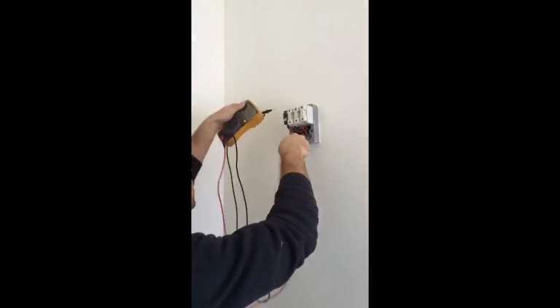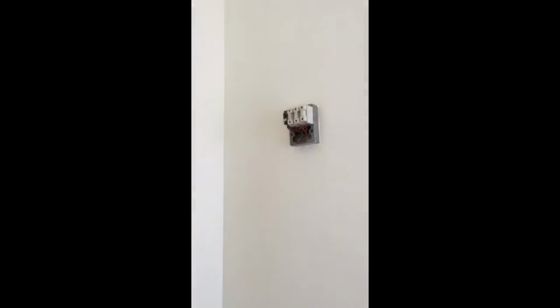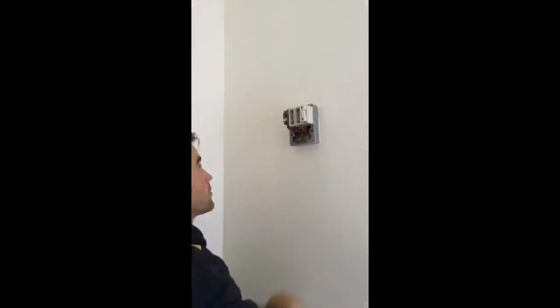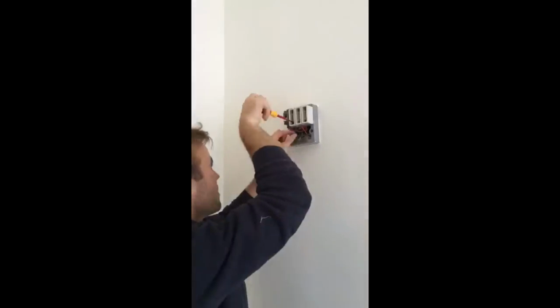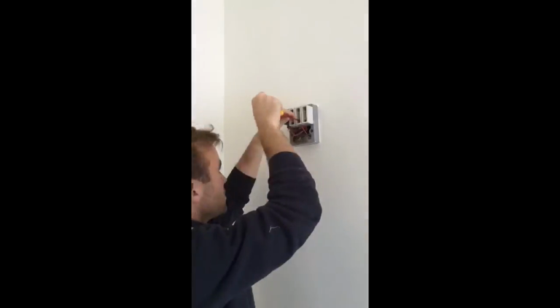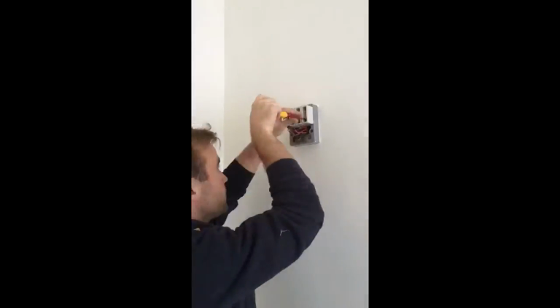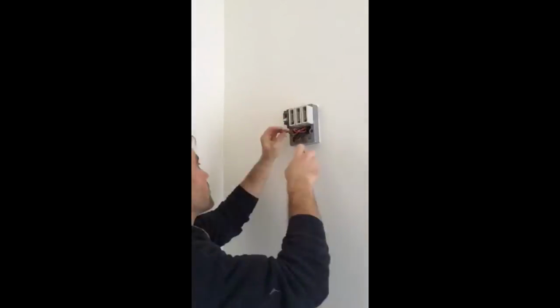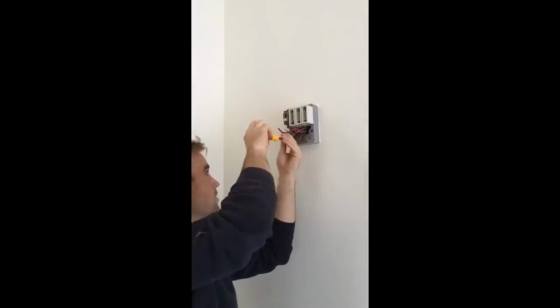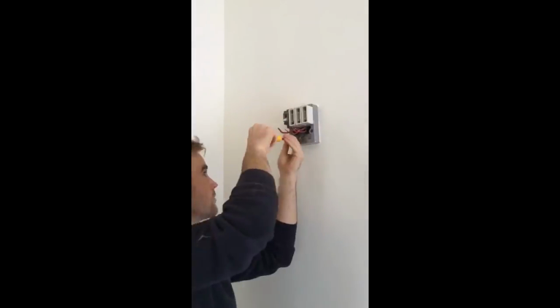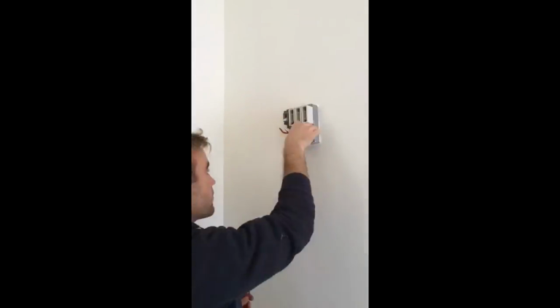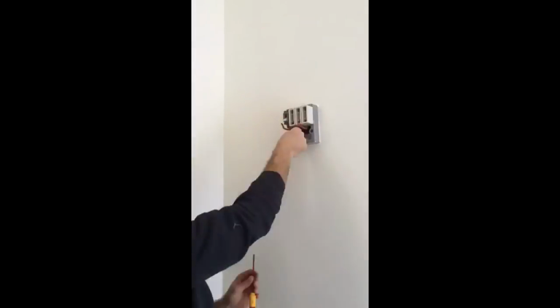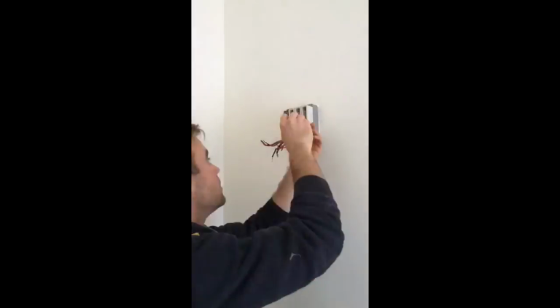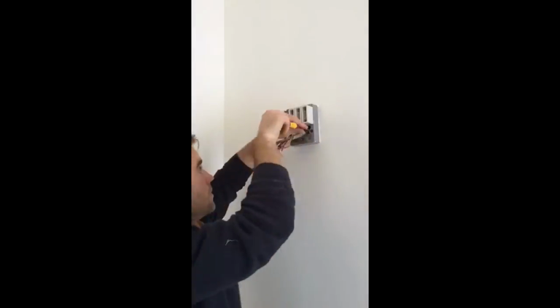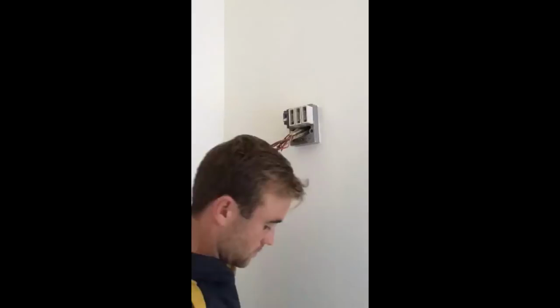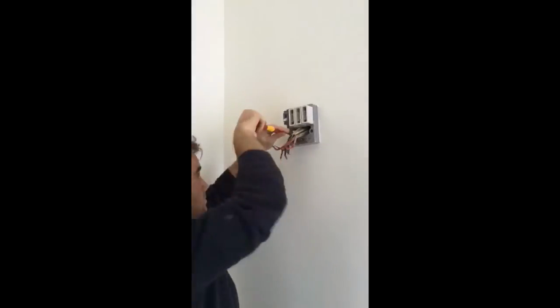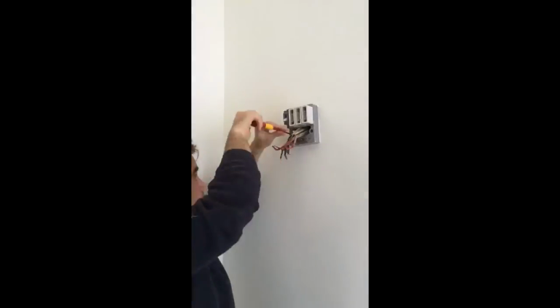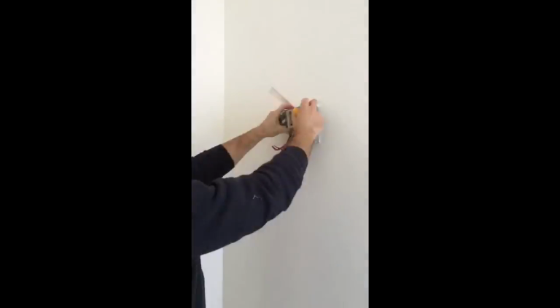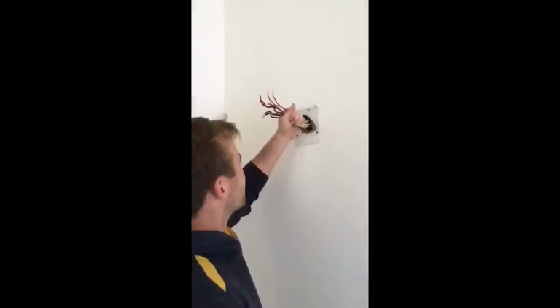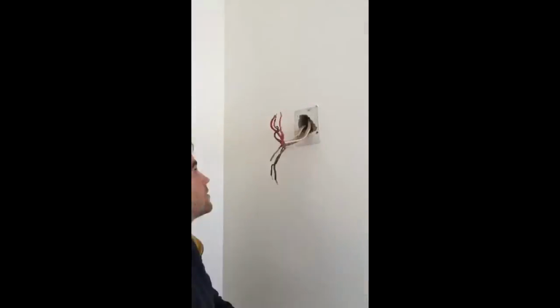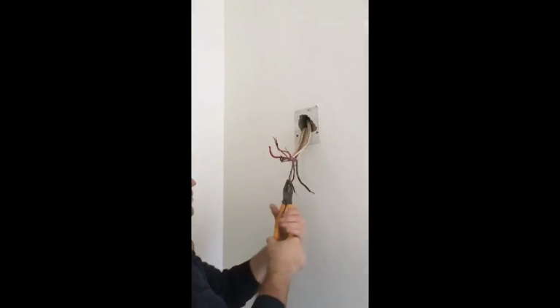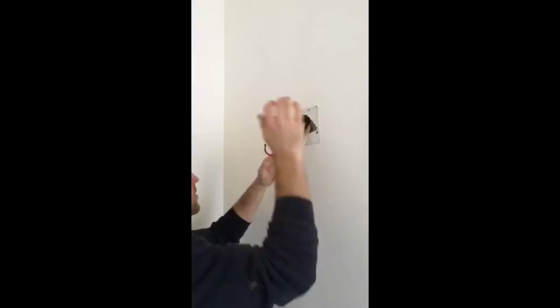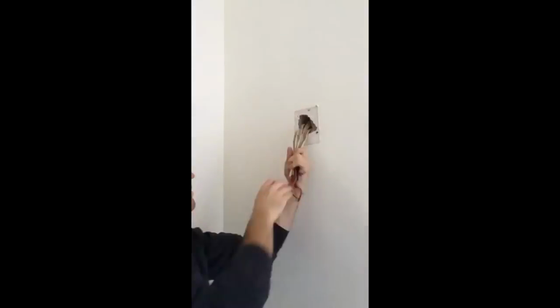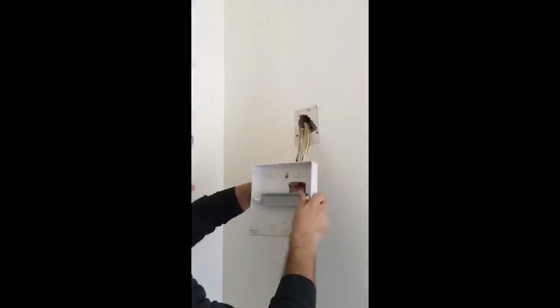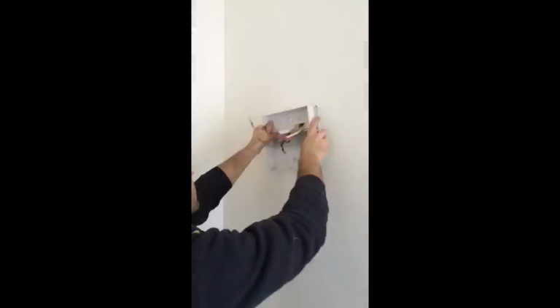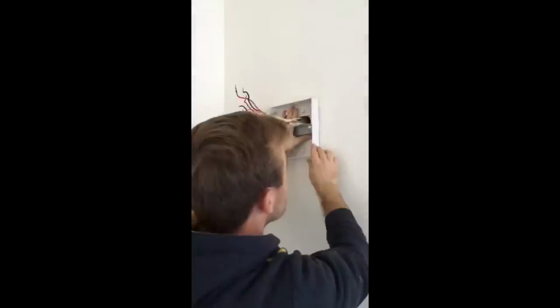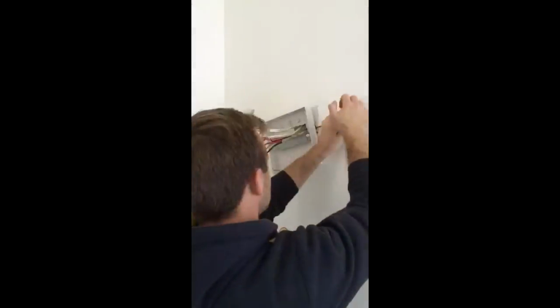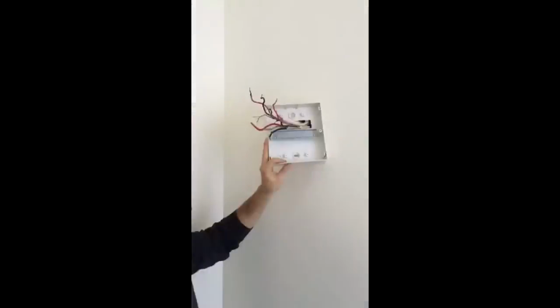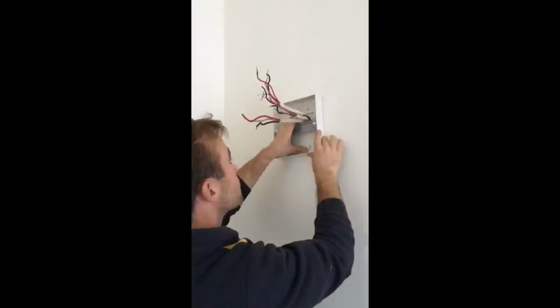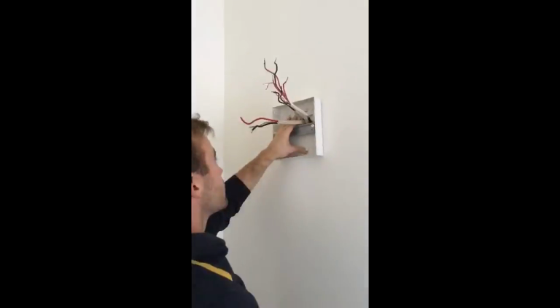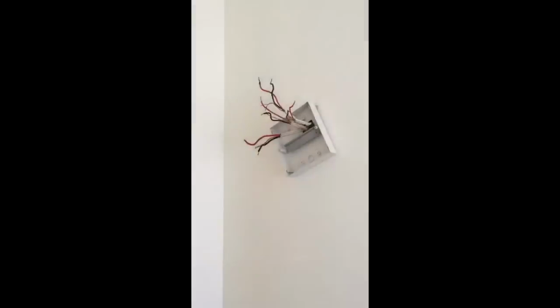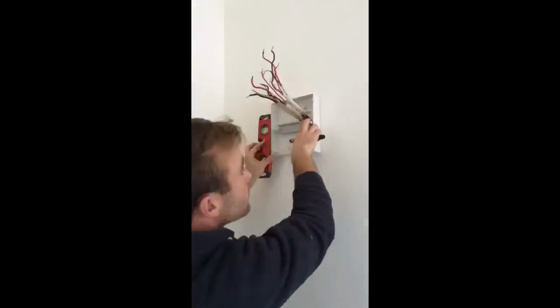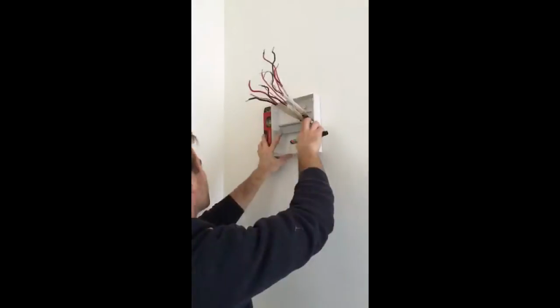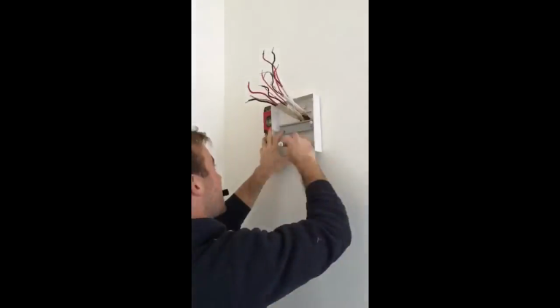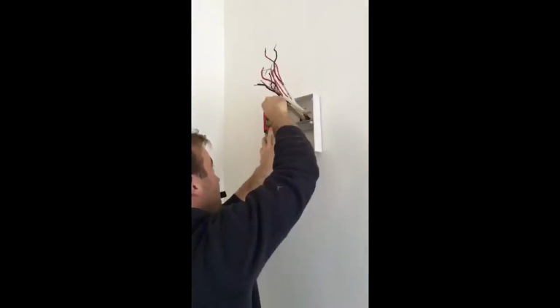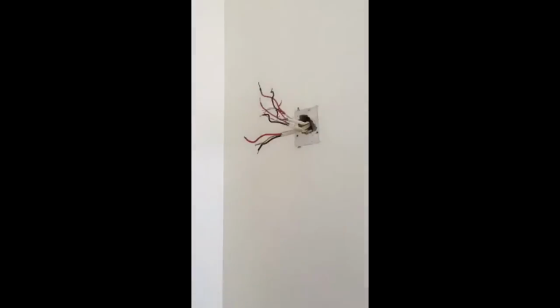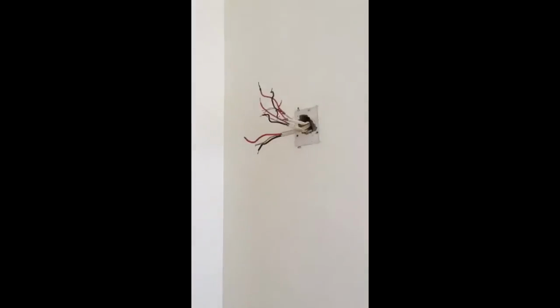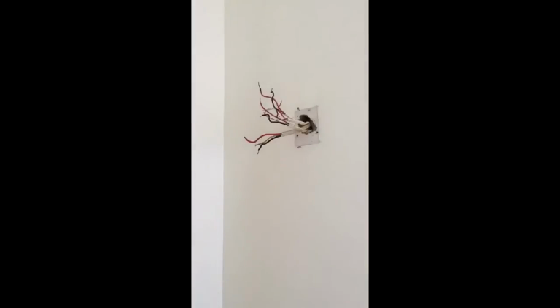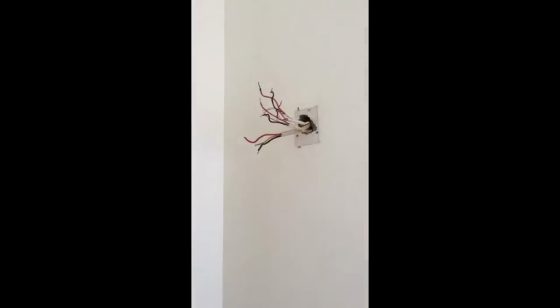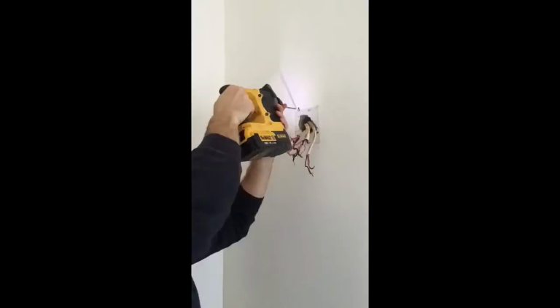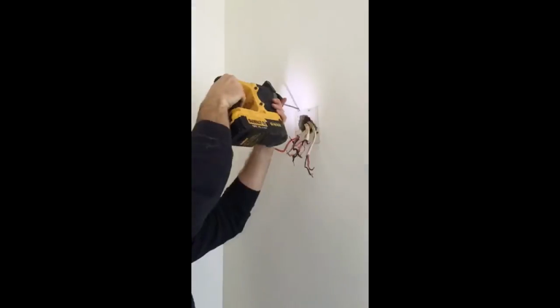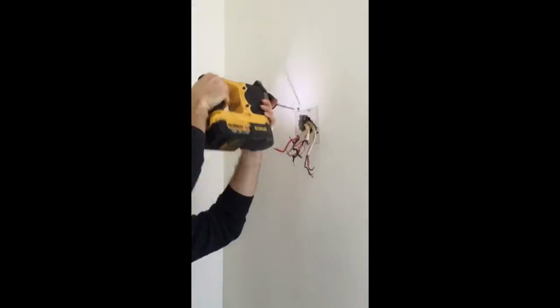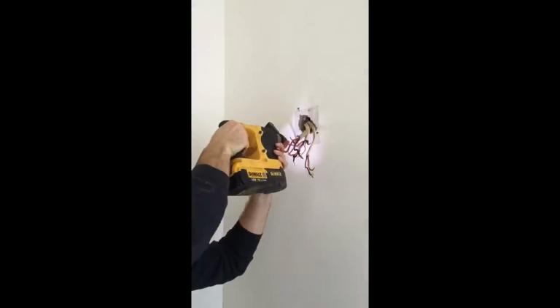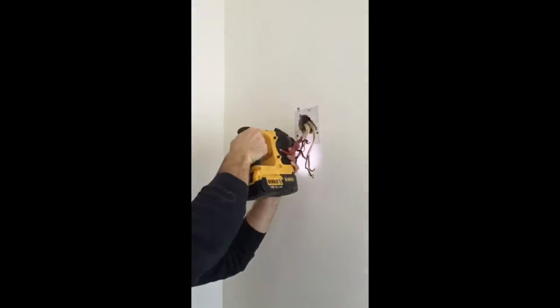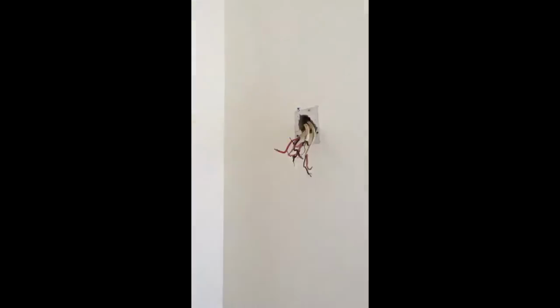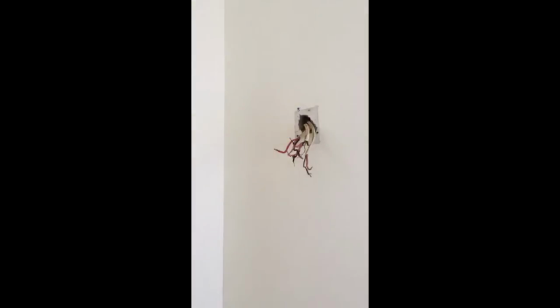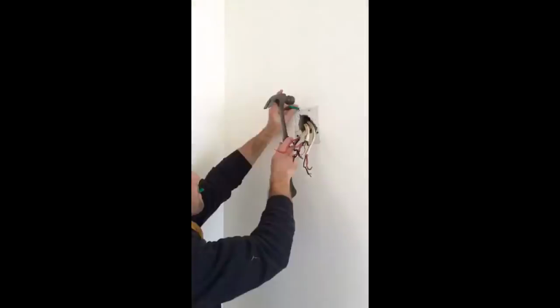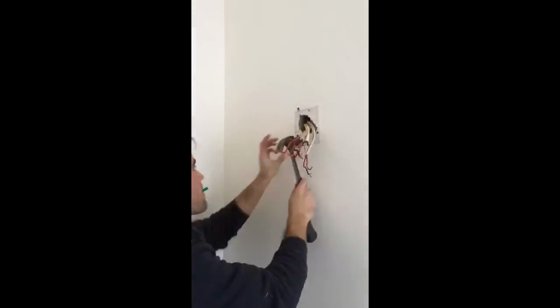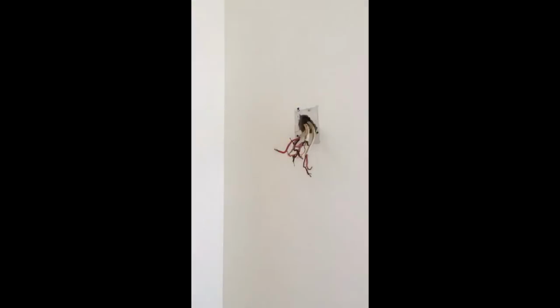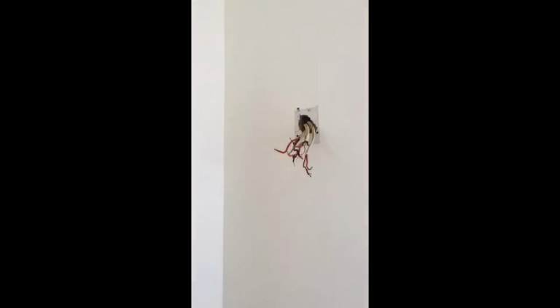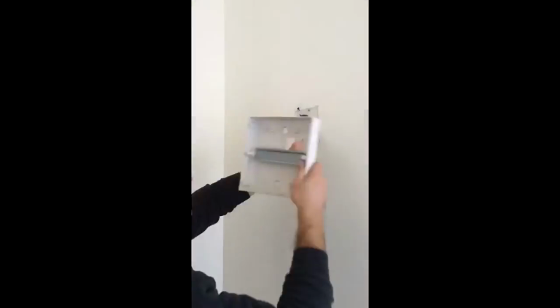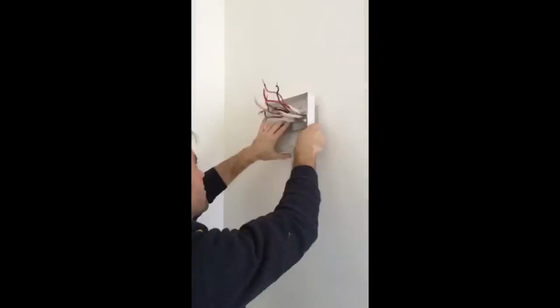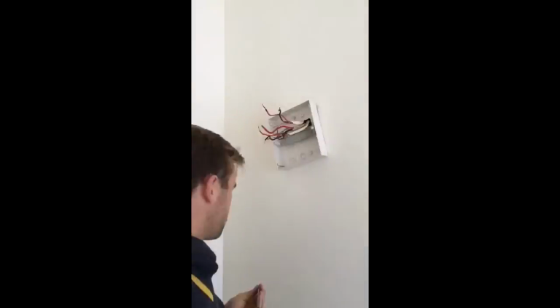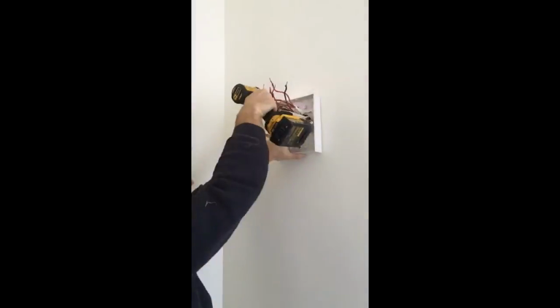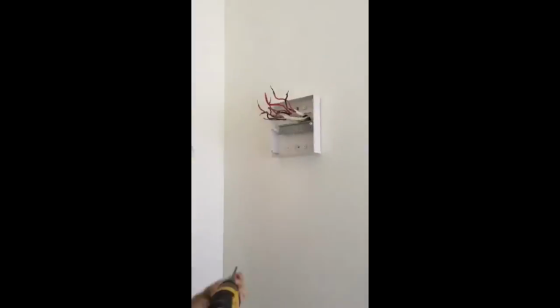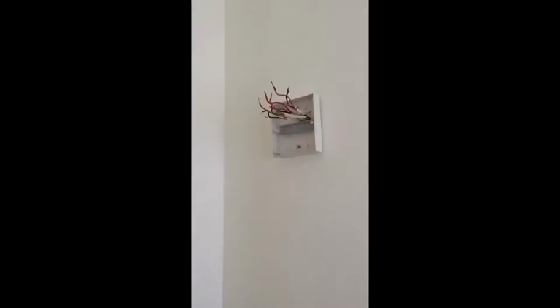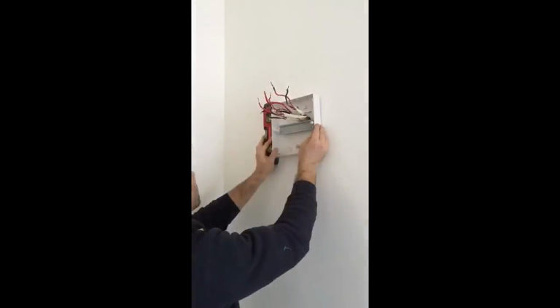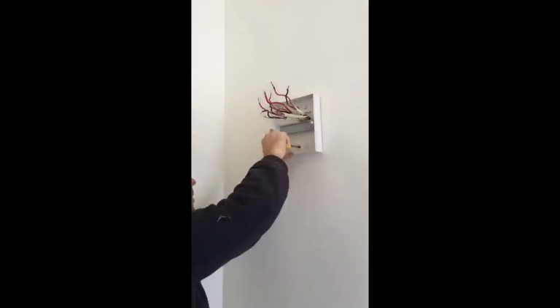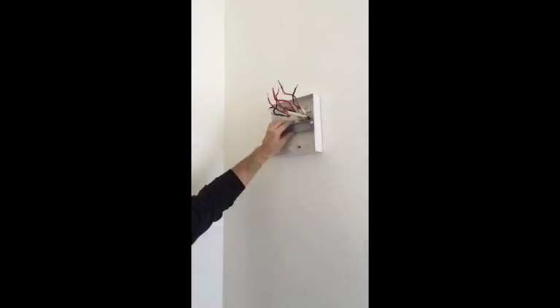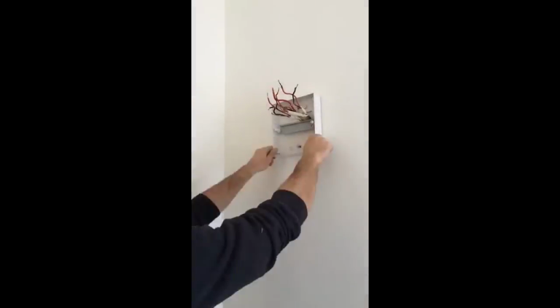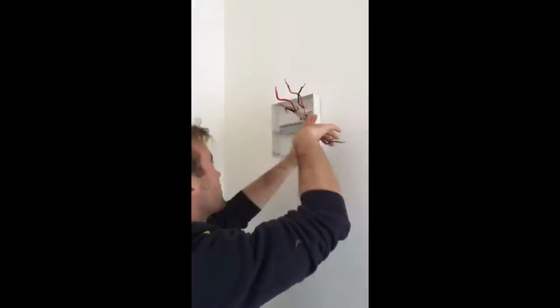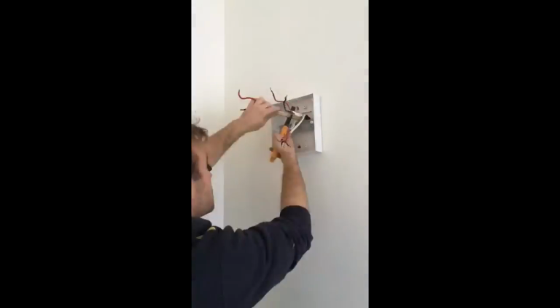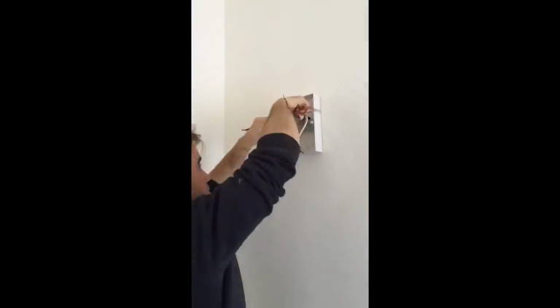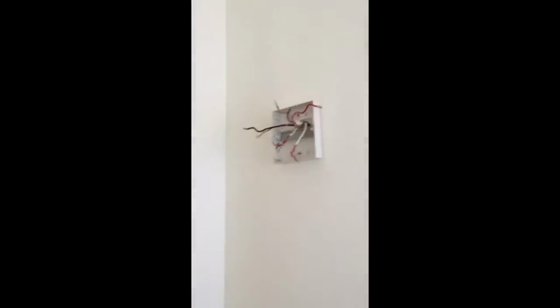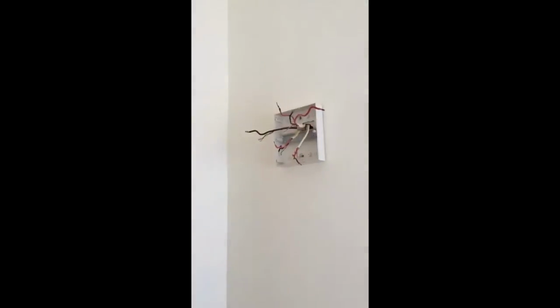This is a time-lapse video taken over two and a half hours showing the upgrade of a switchboard to include safety switches.